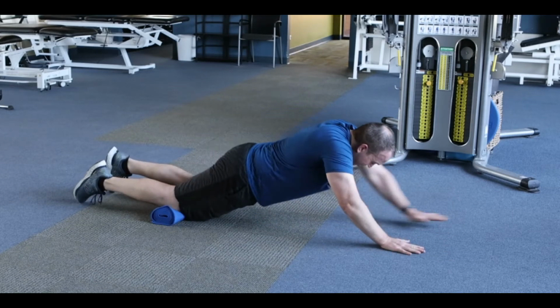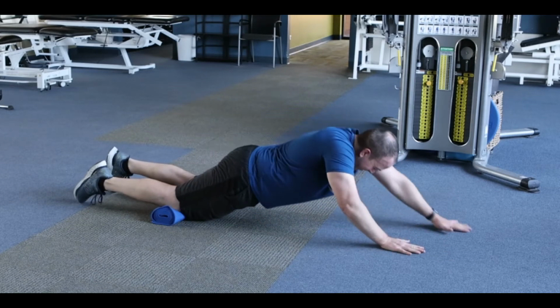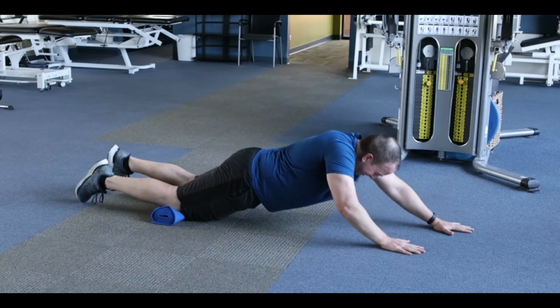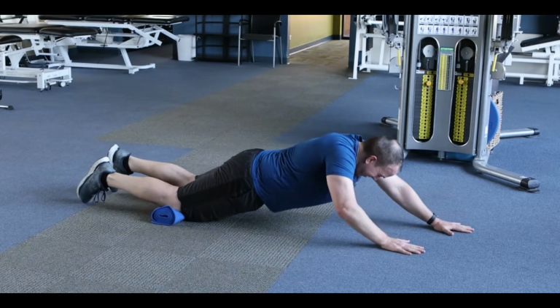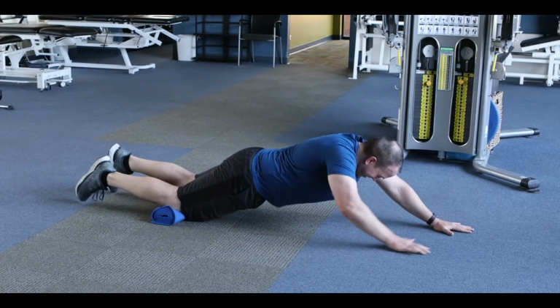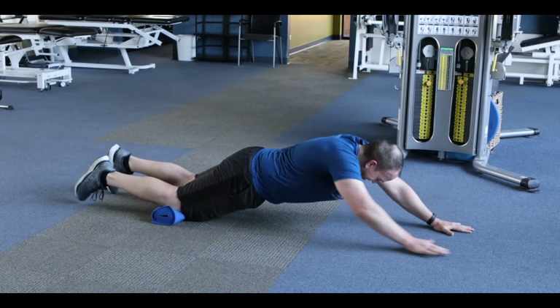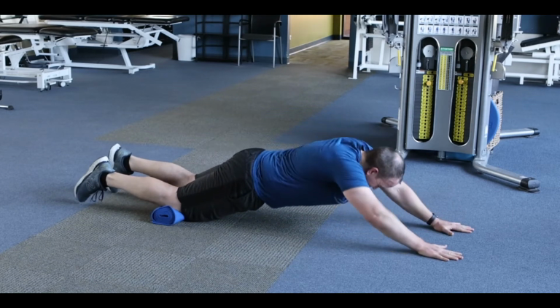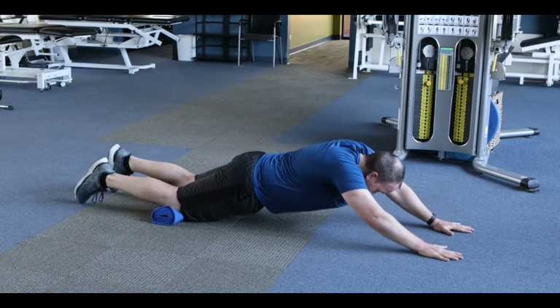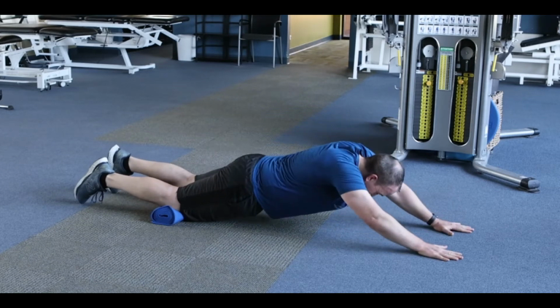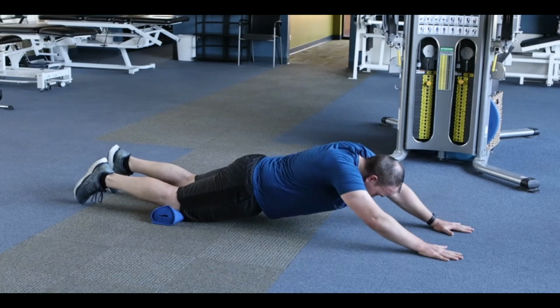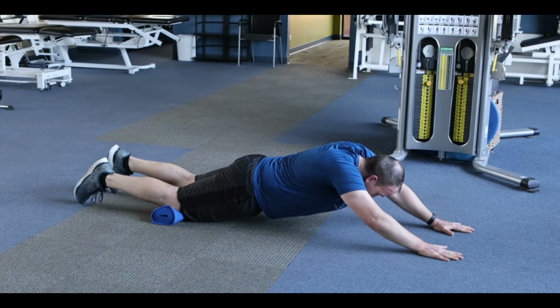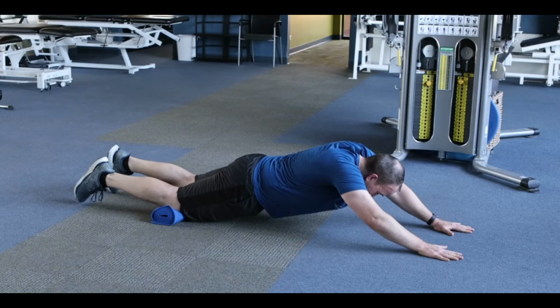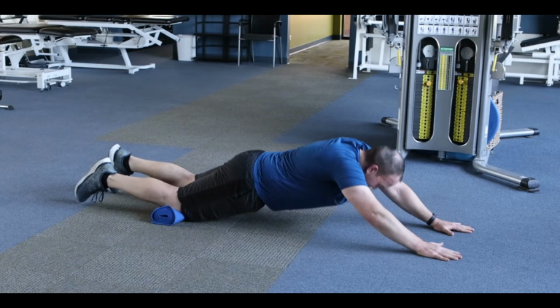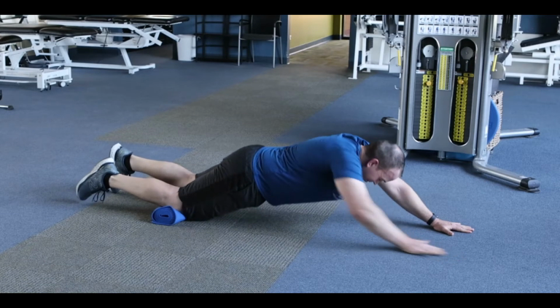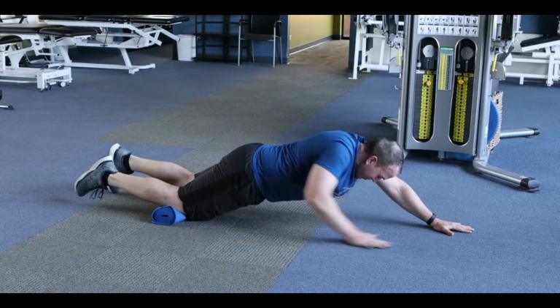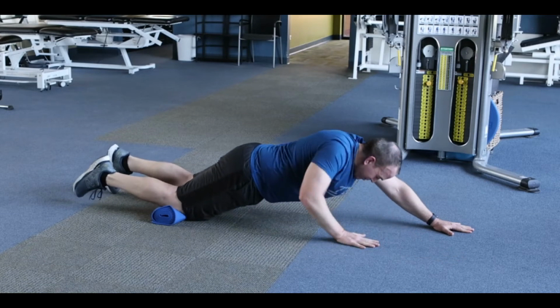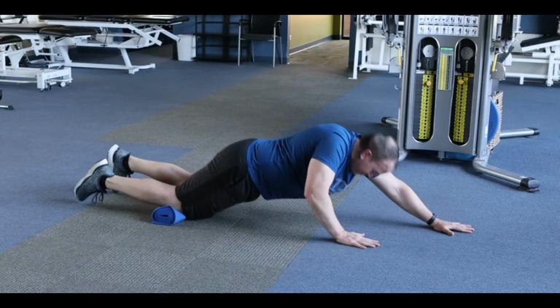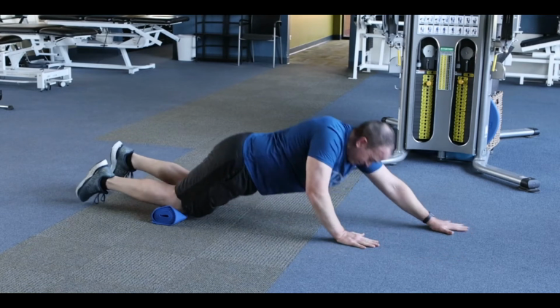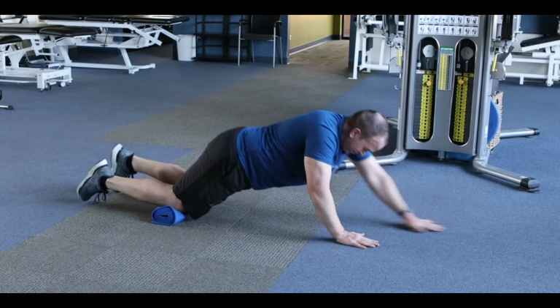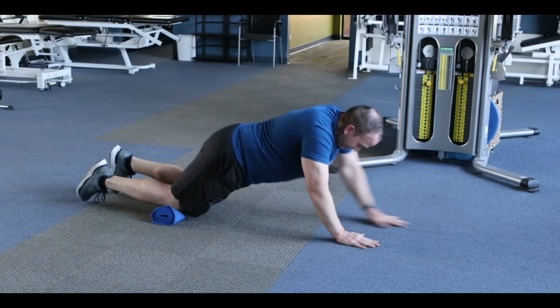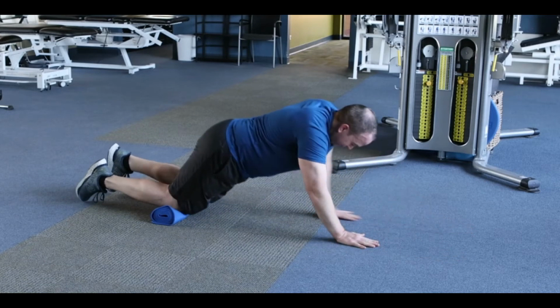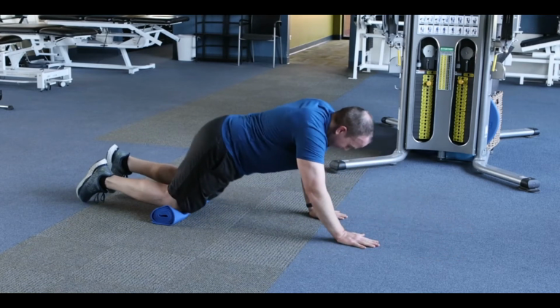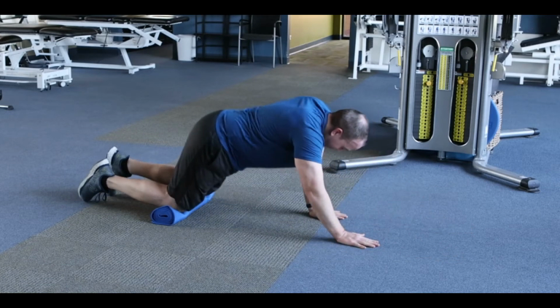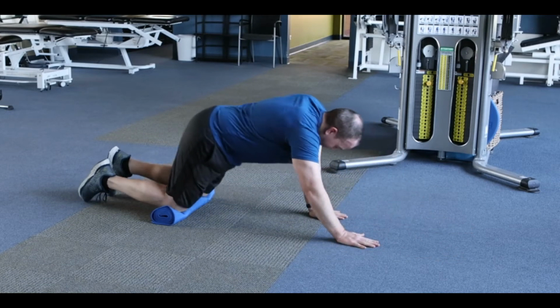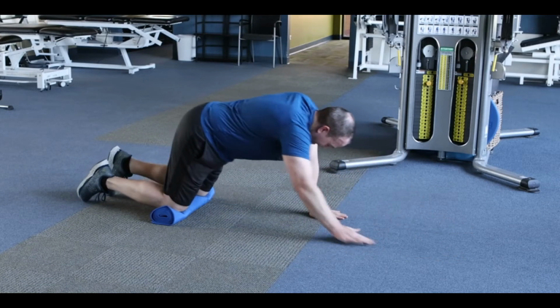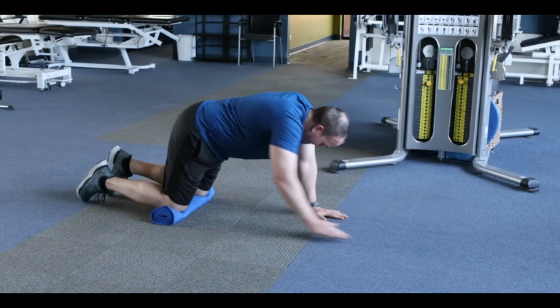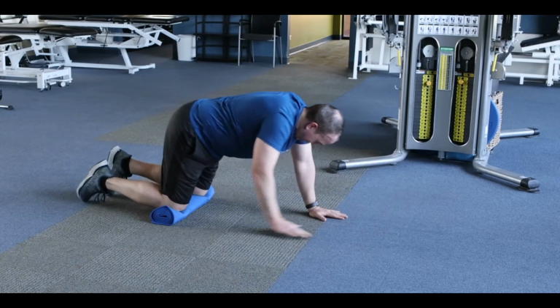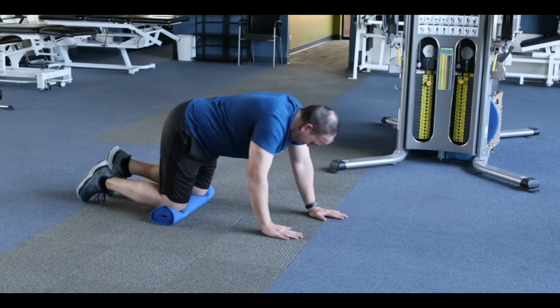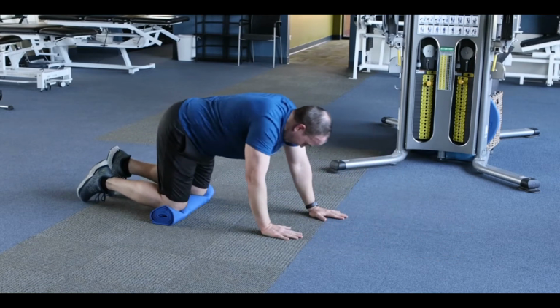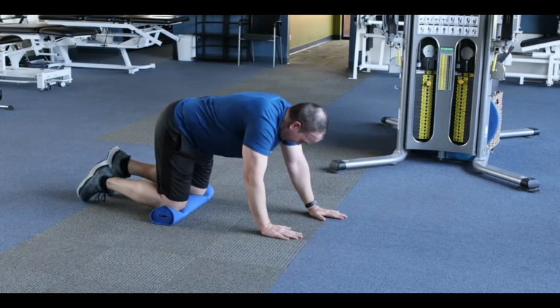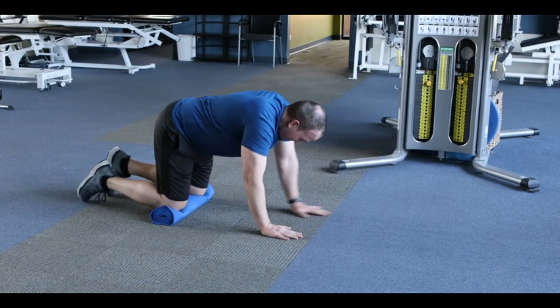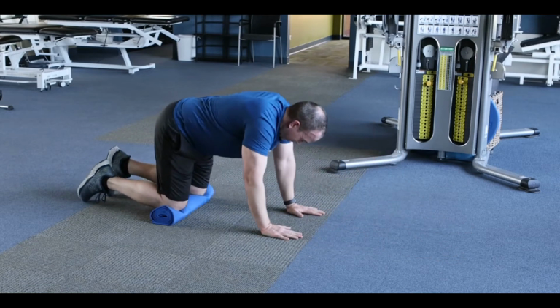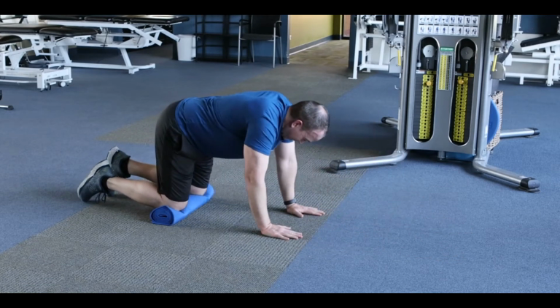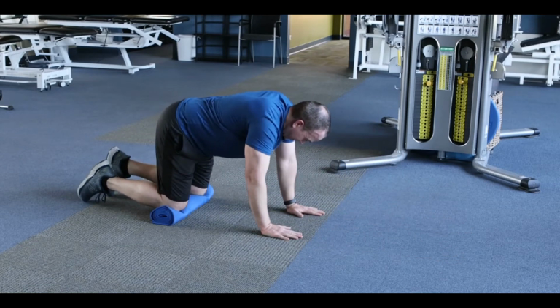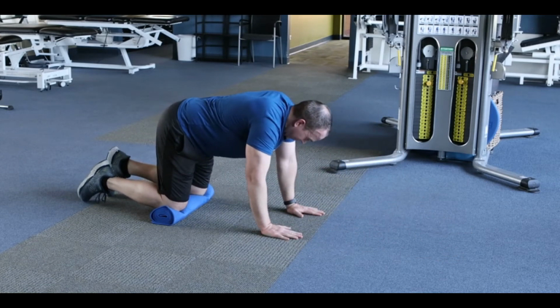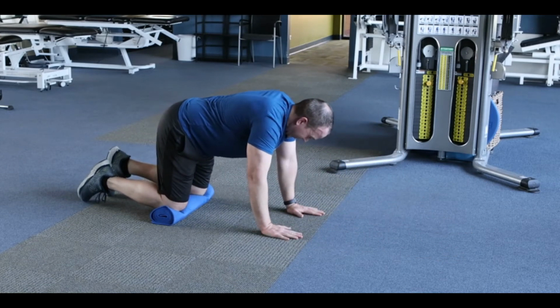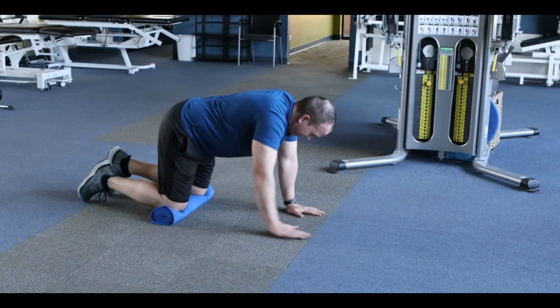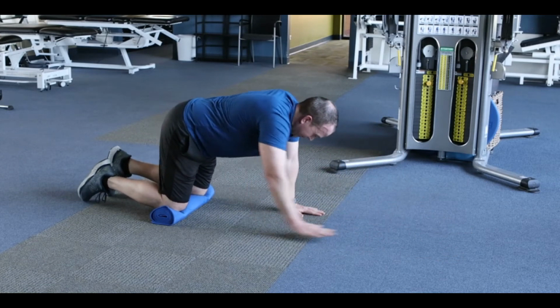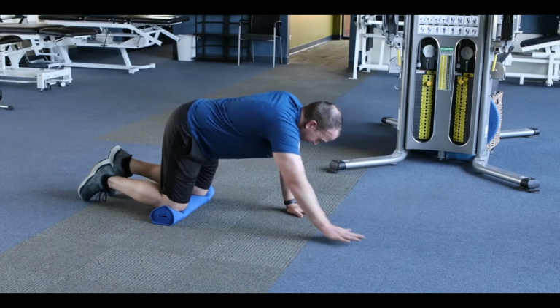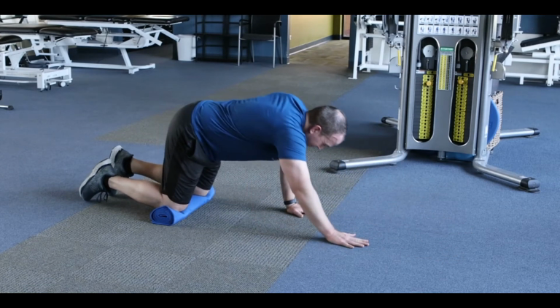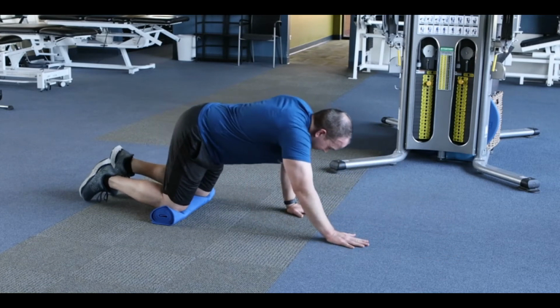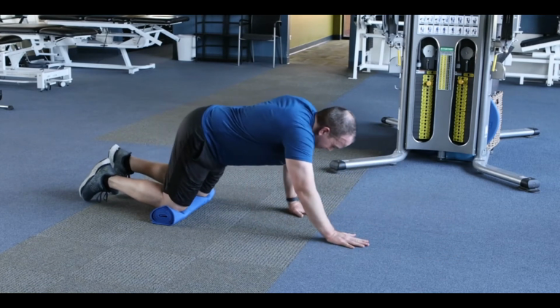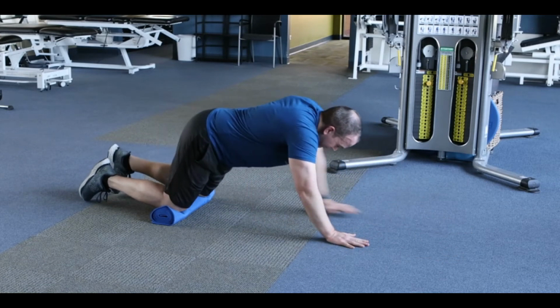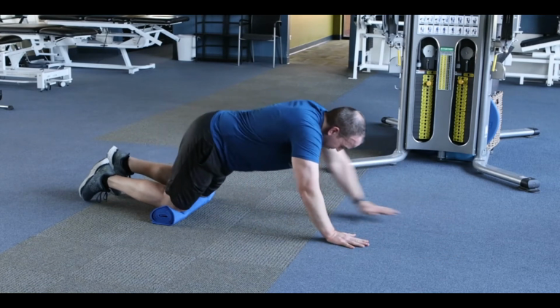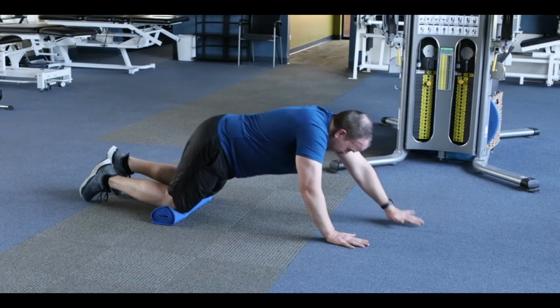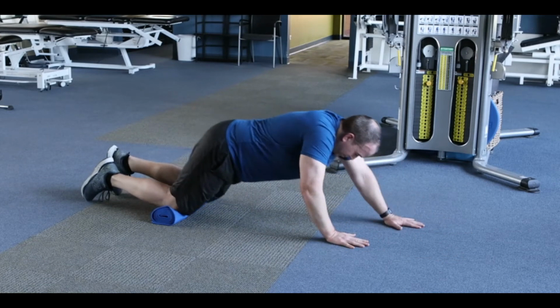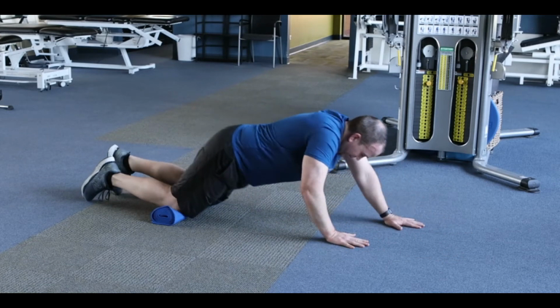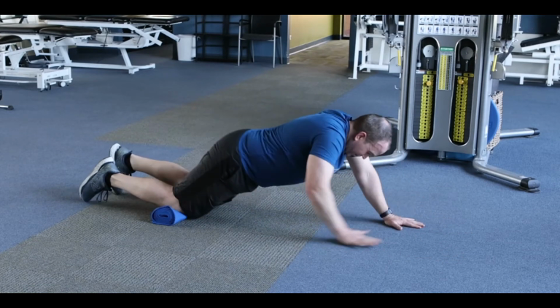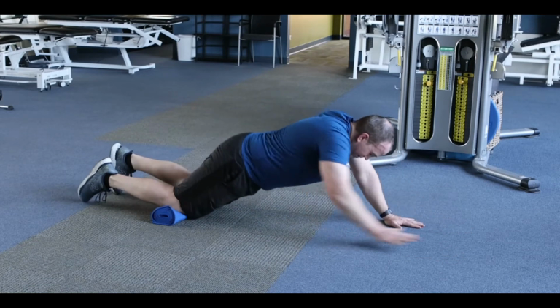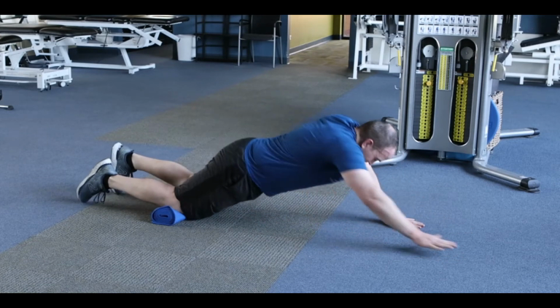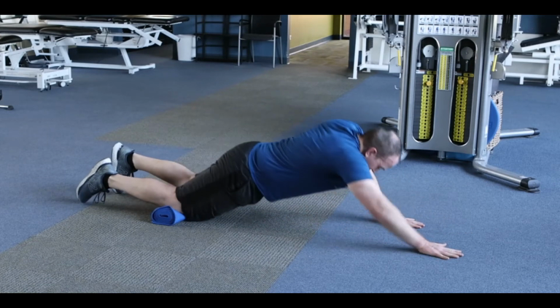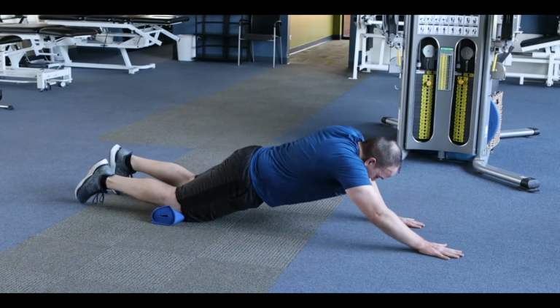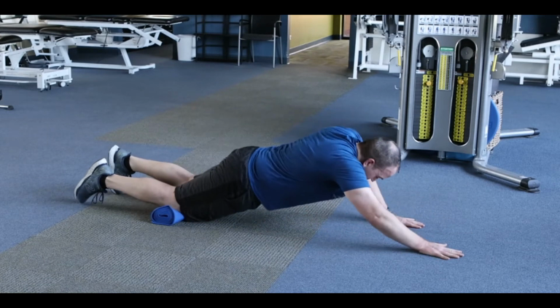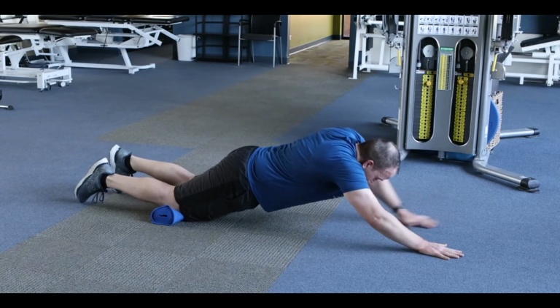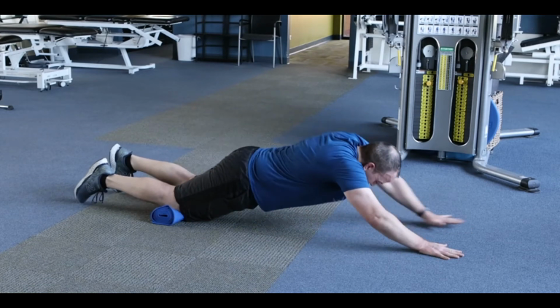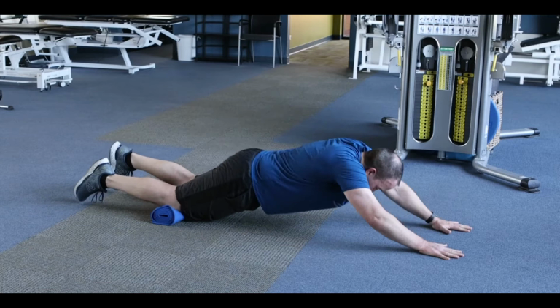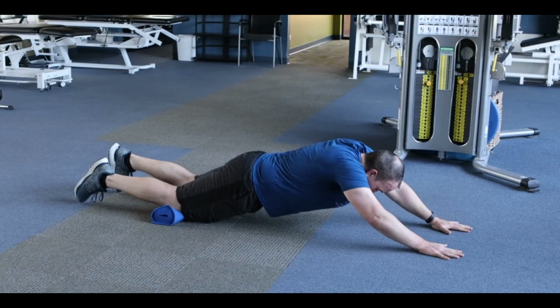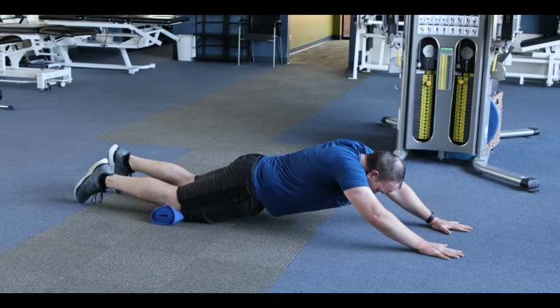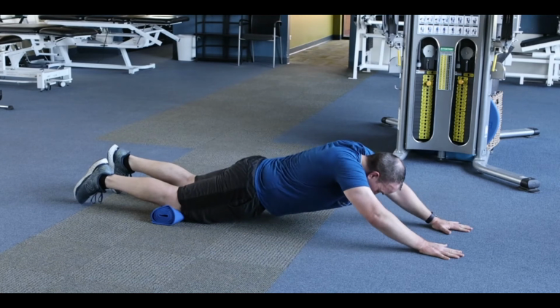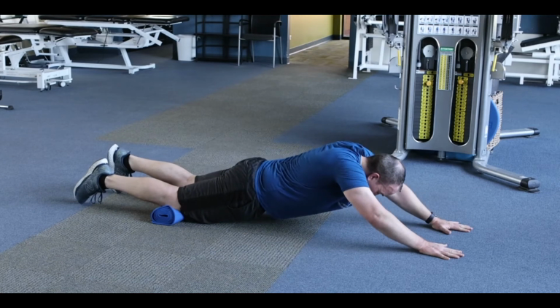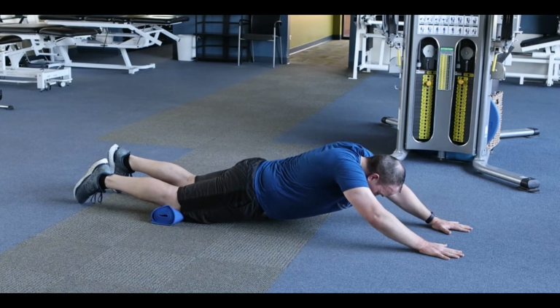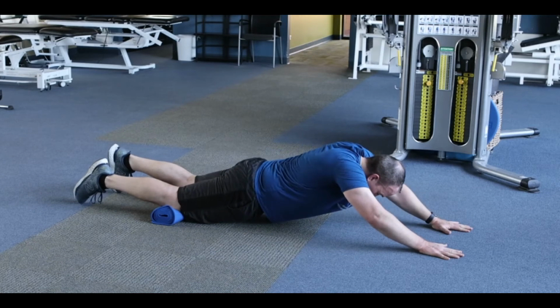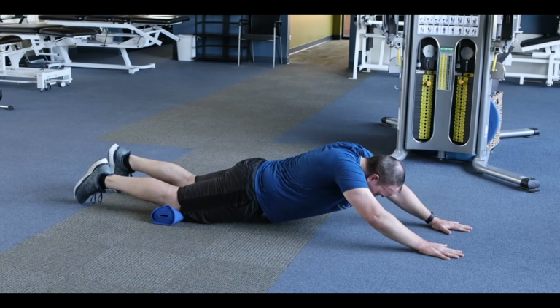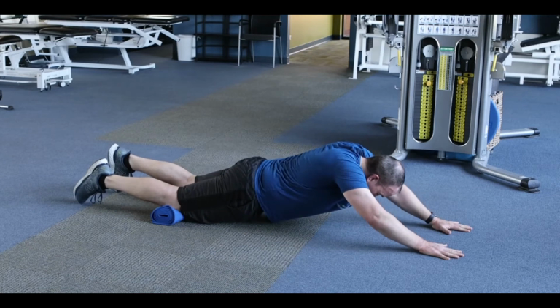As you do this exercise, make sure that you're keeping your belly button pulled tight to your spine, keeping your back nice and straight. Perform this for repetitions.